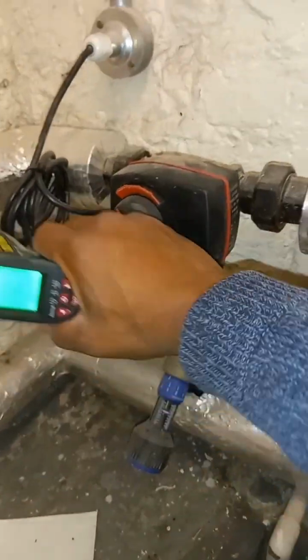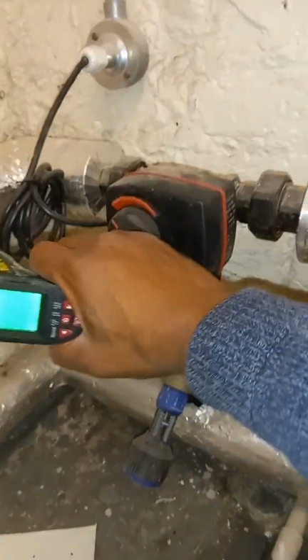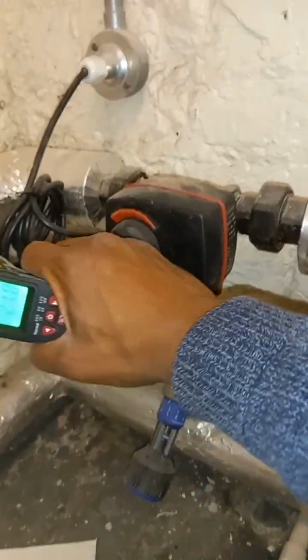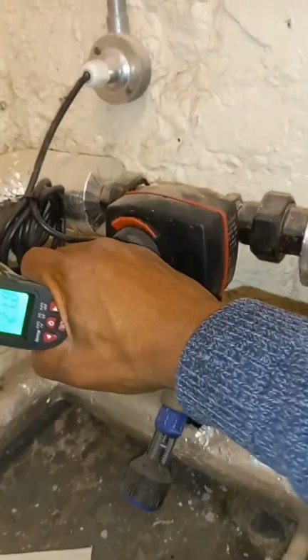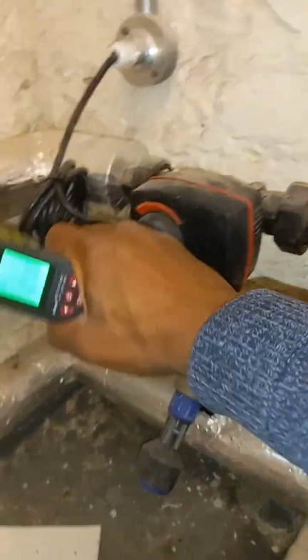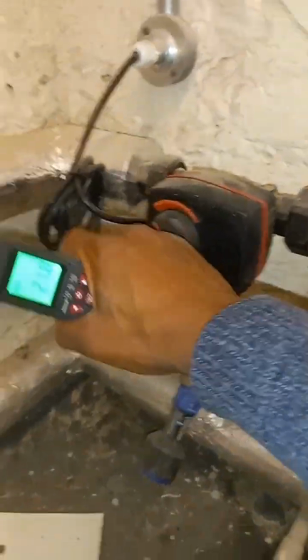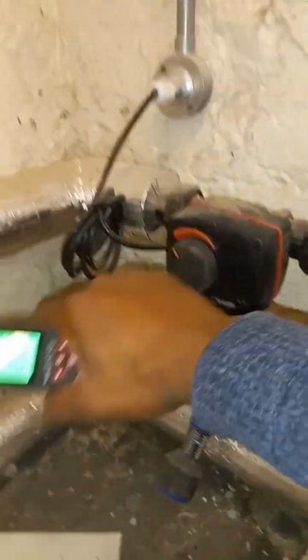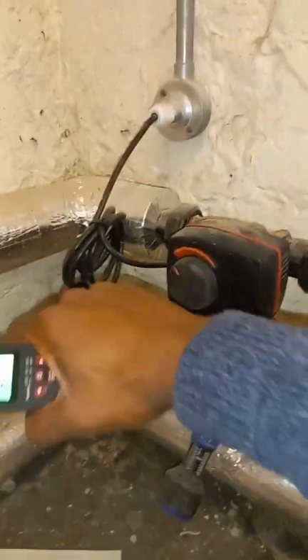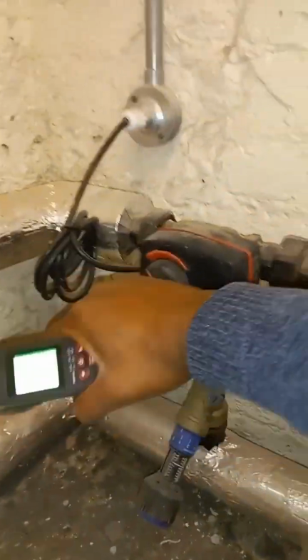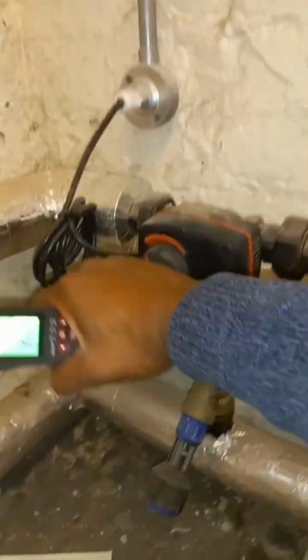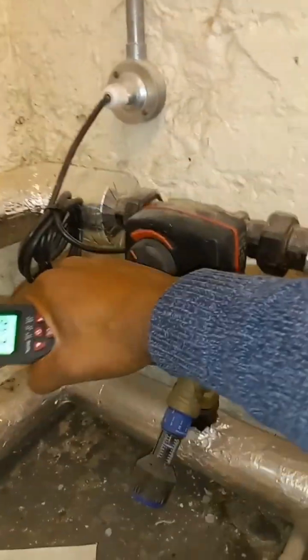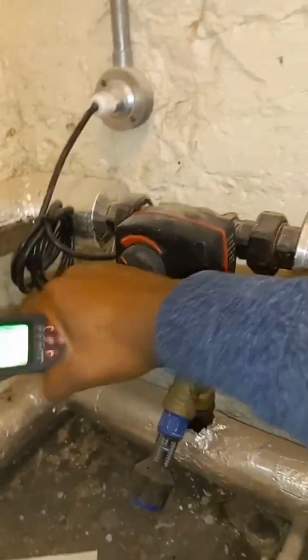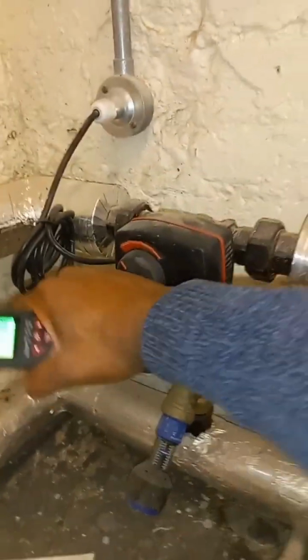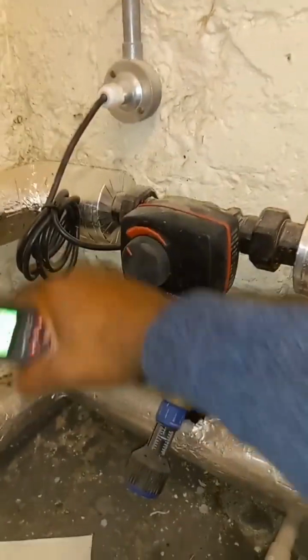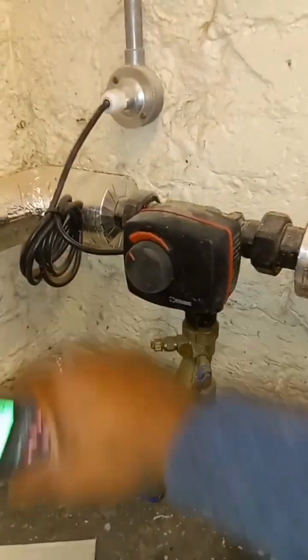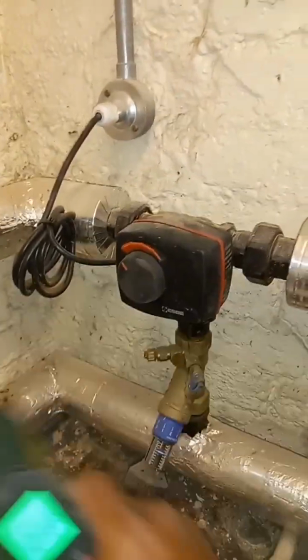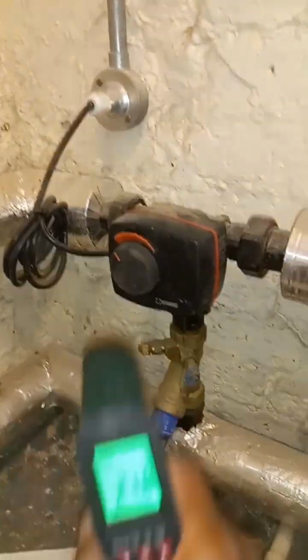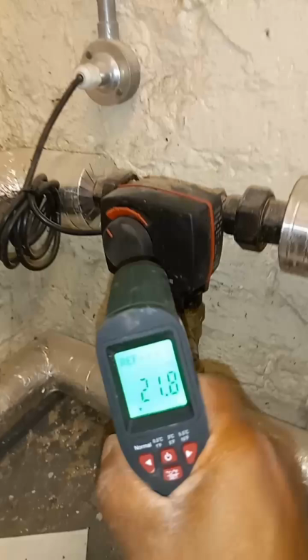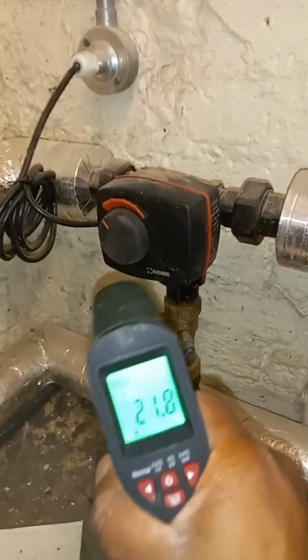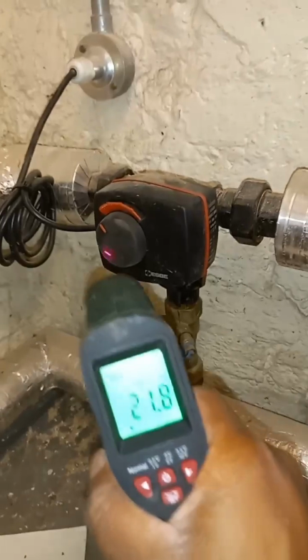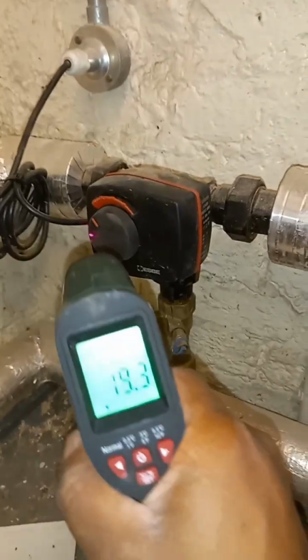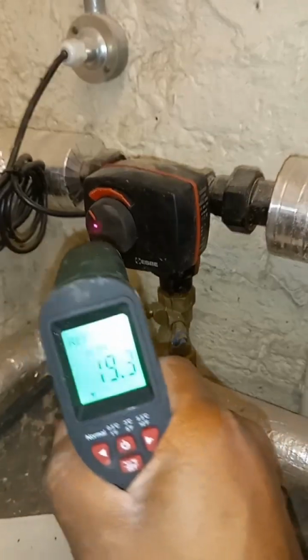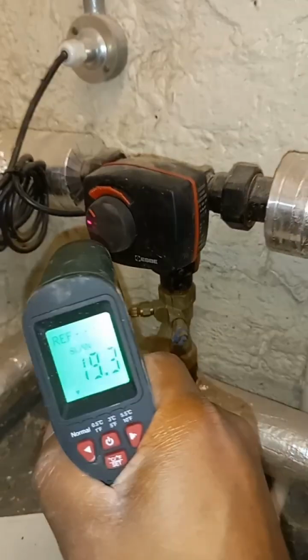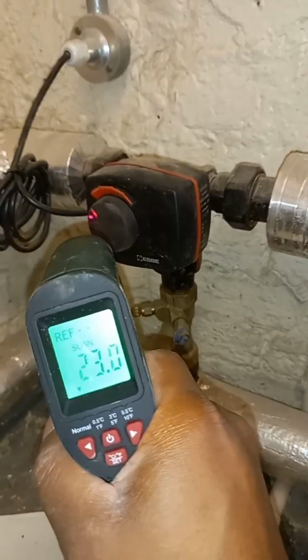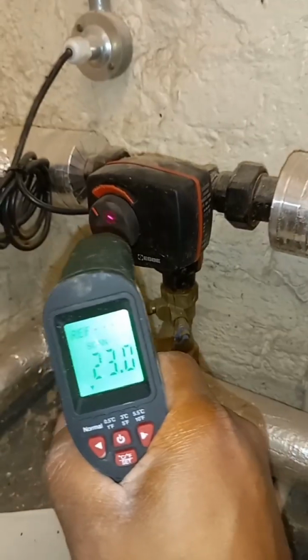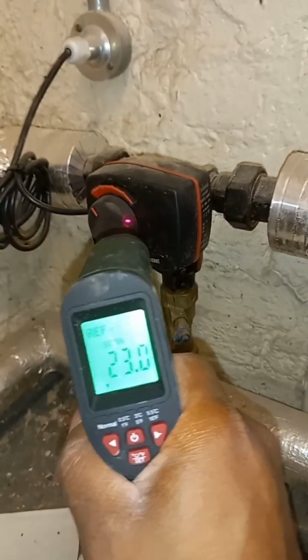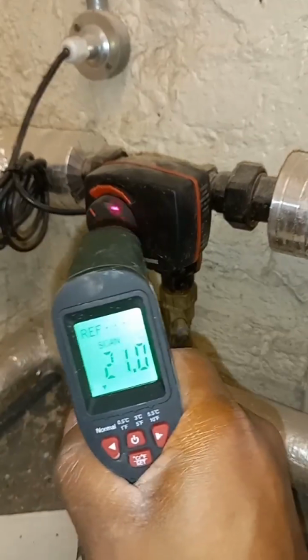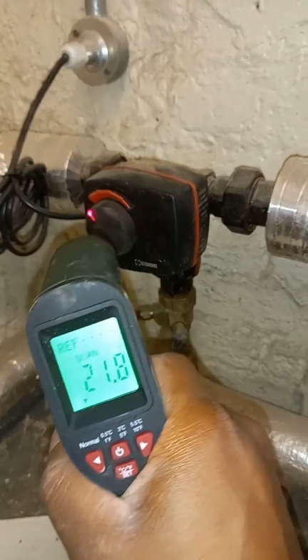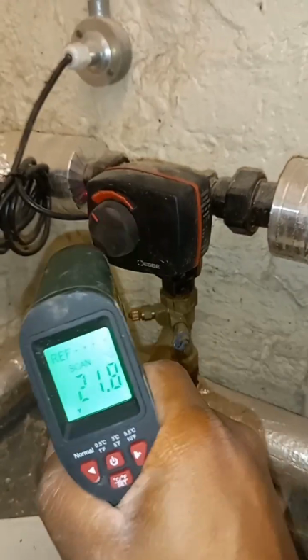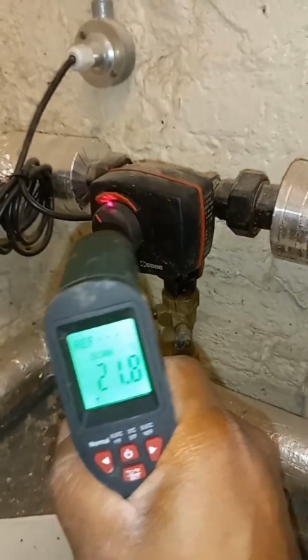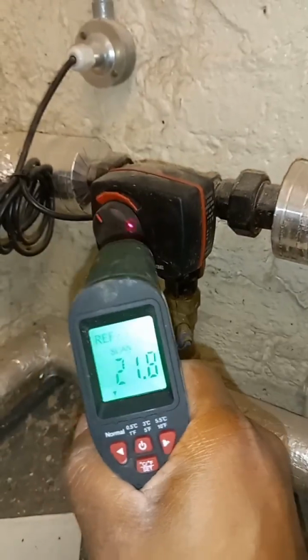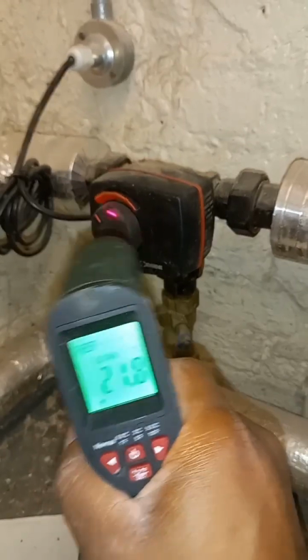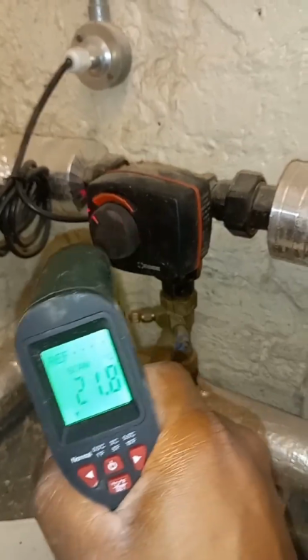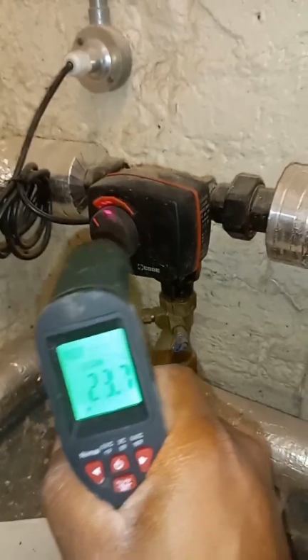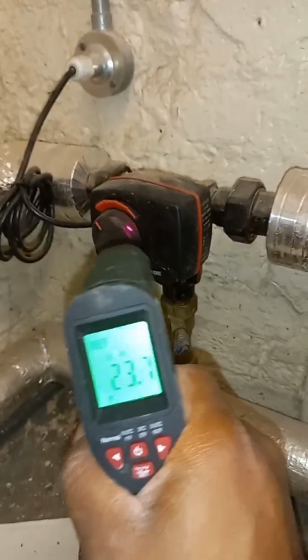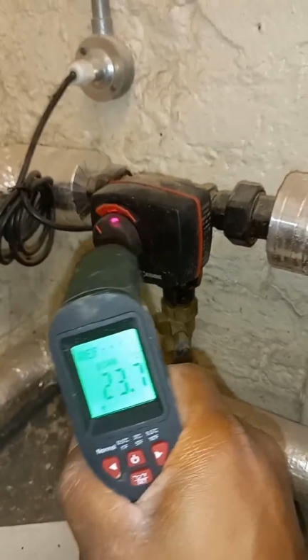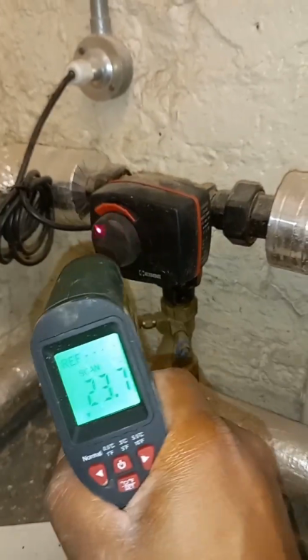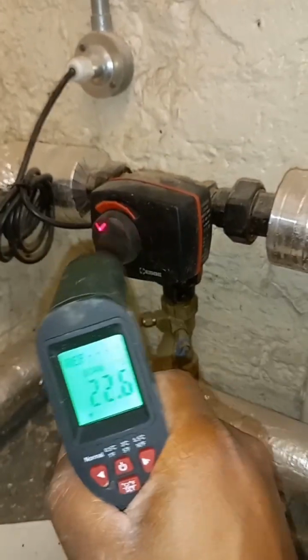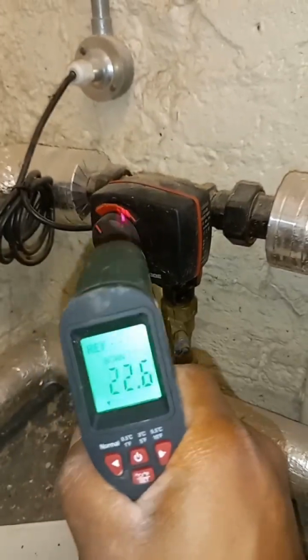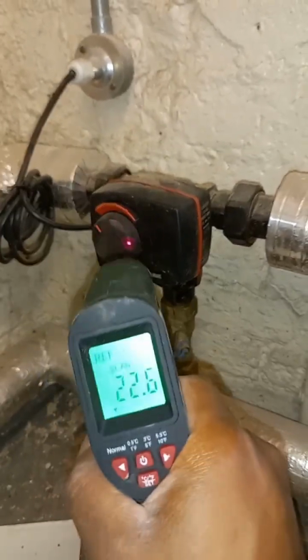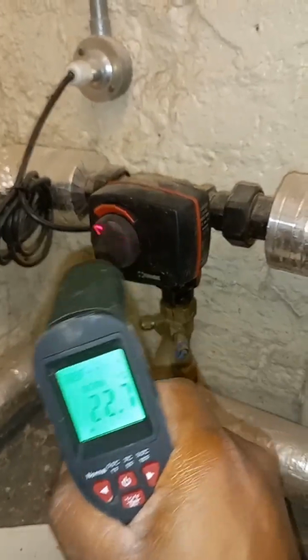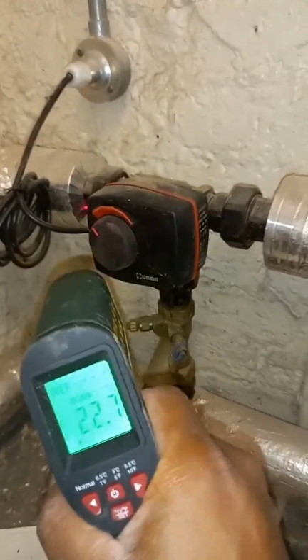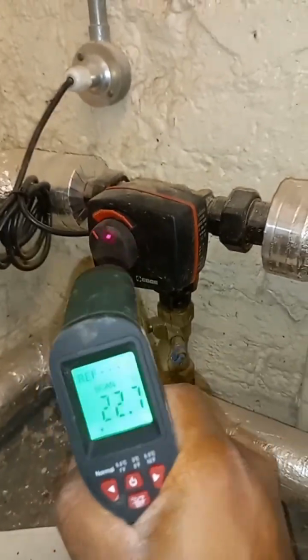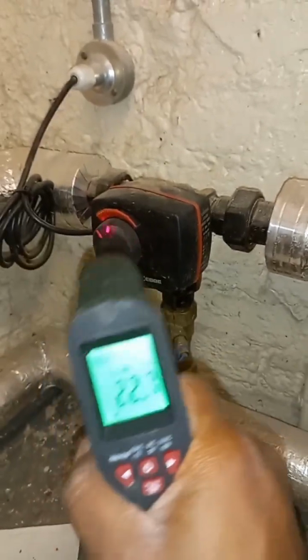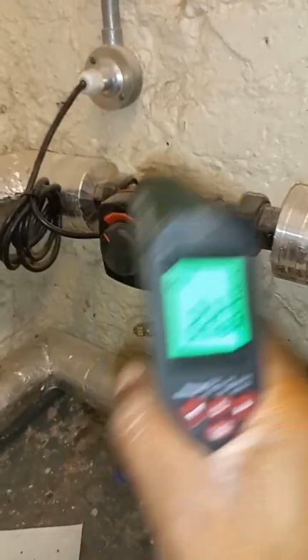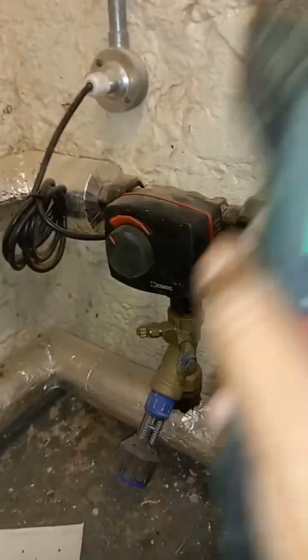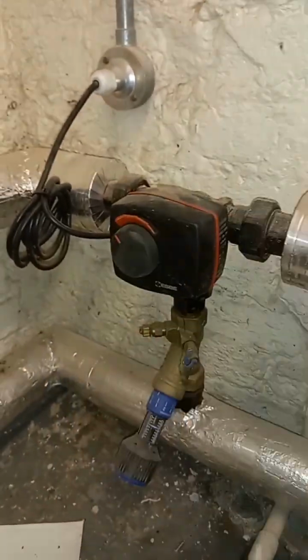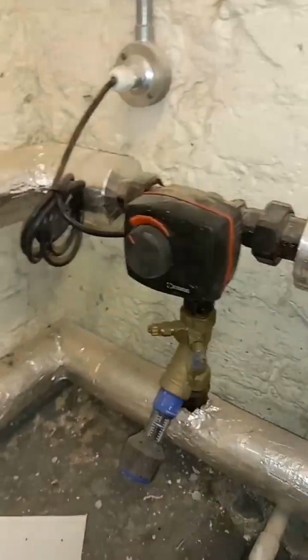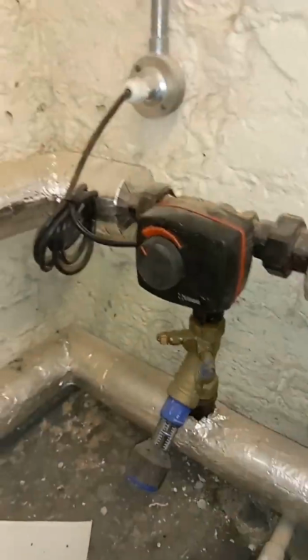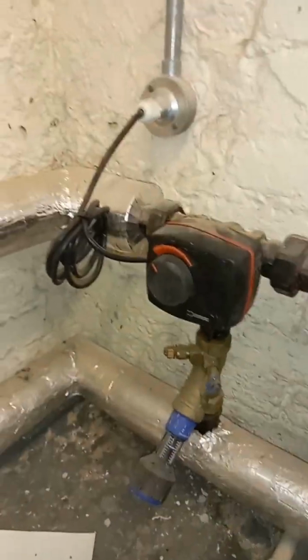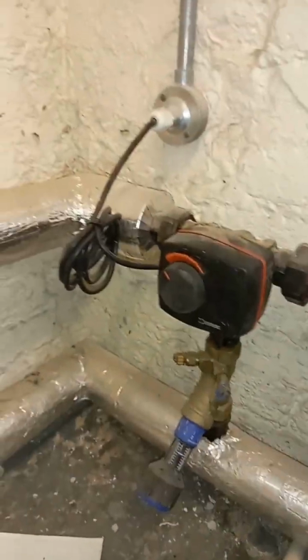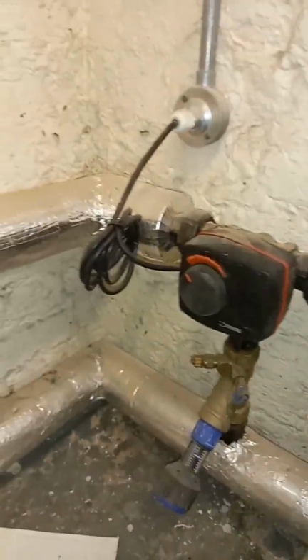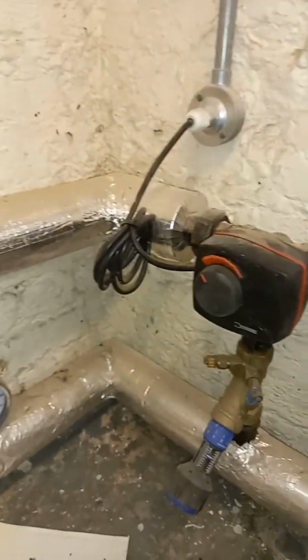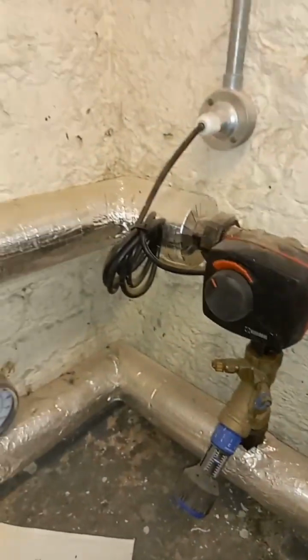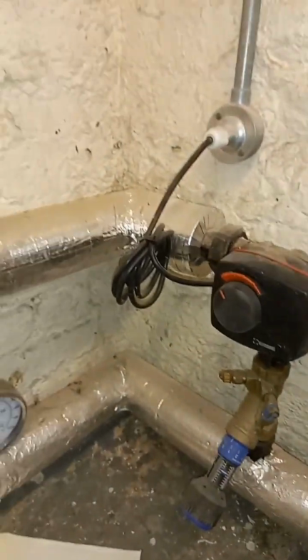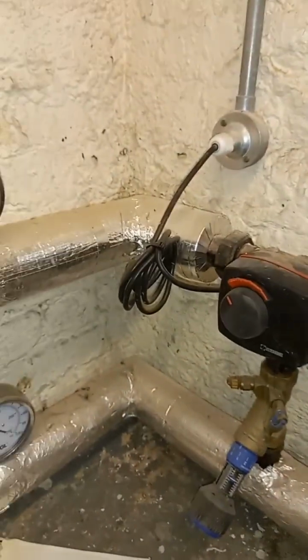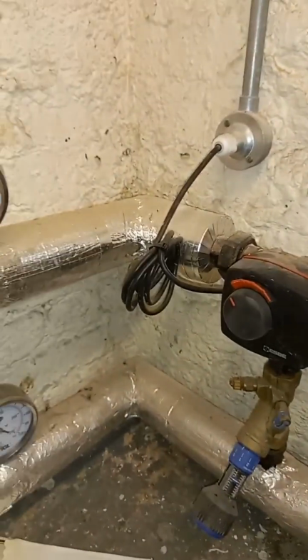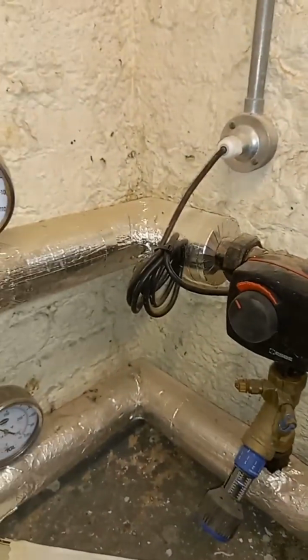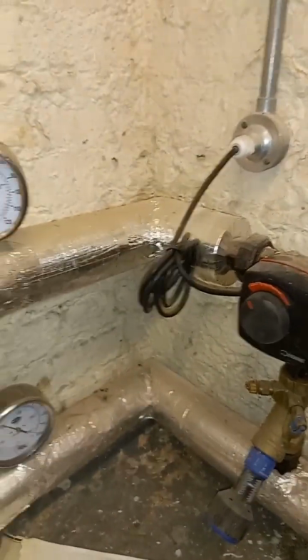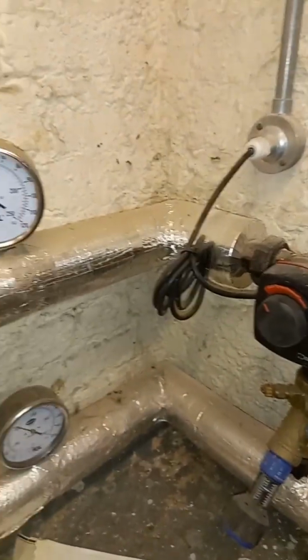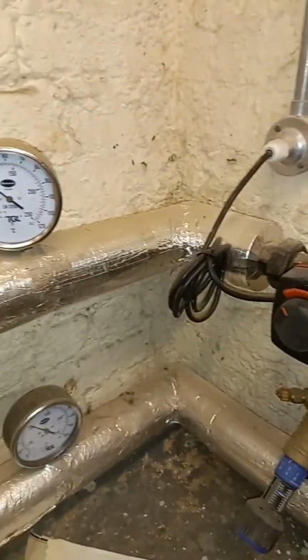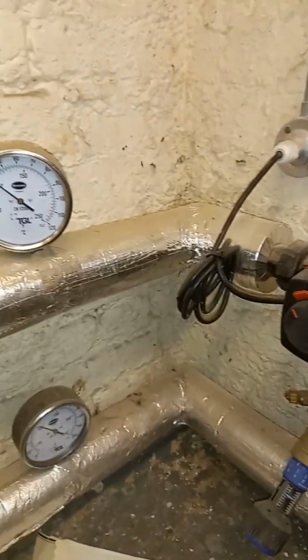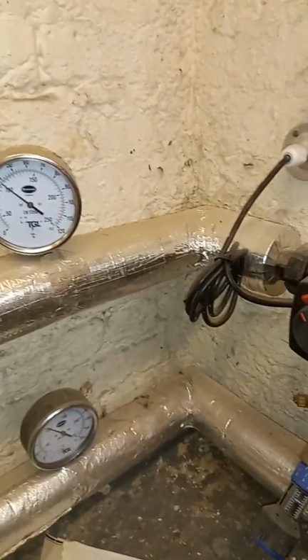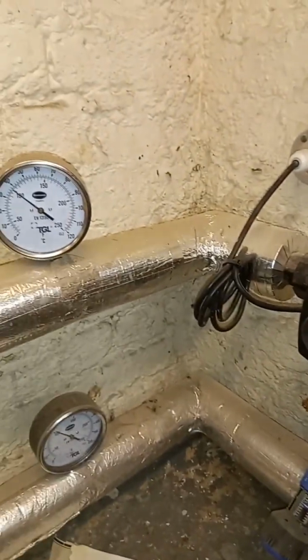I saw this valve actuating back and forth, so let's see what happens — I'm going to monitor it.